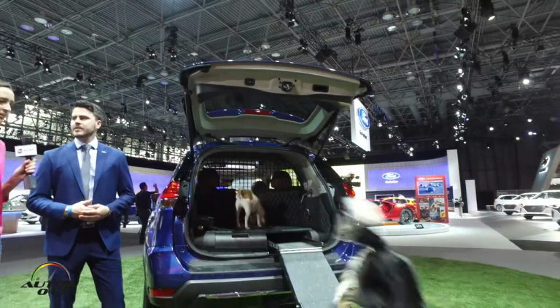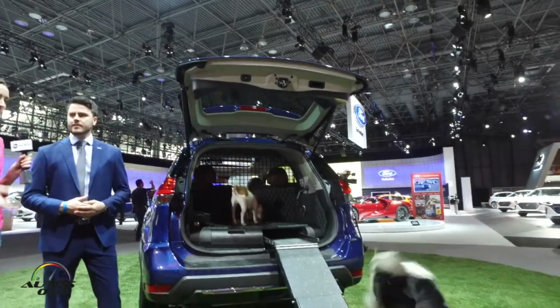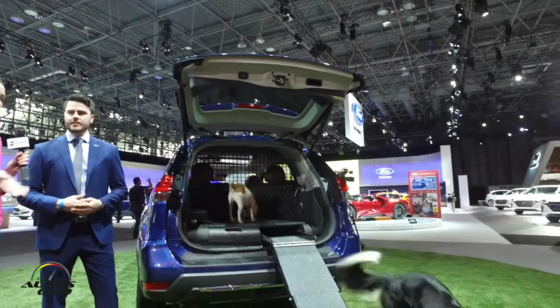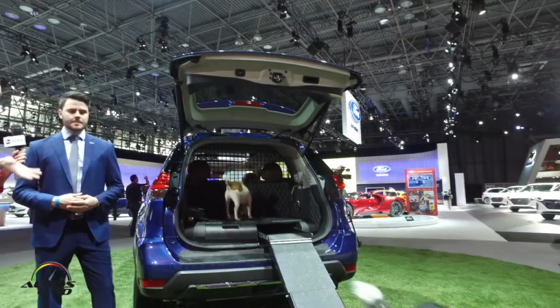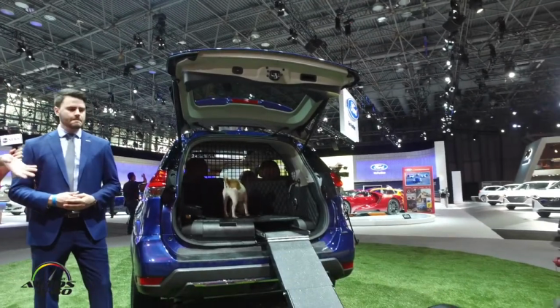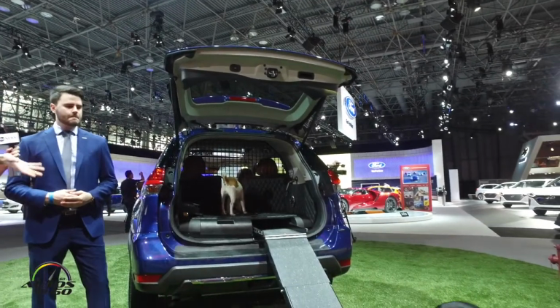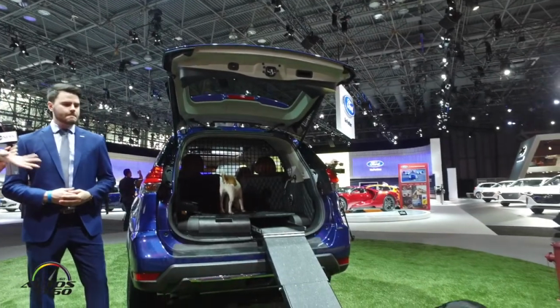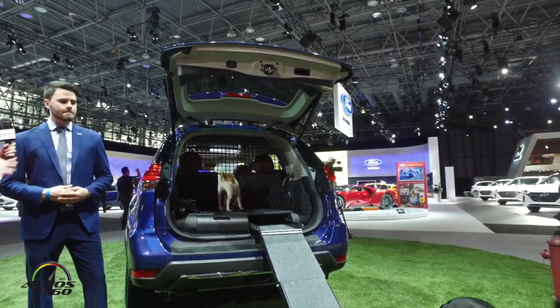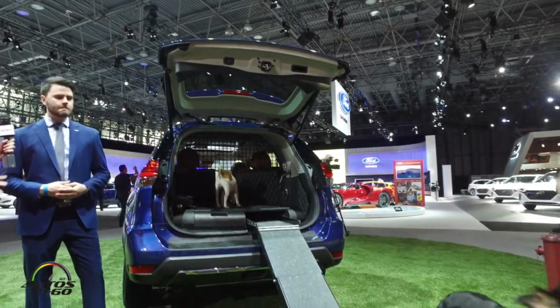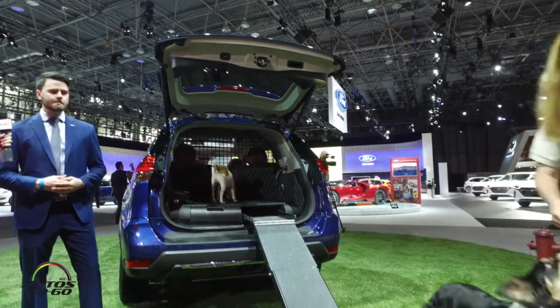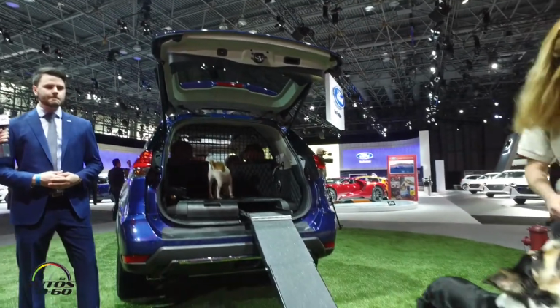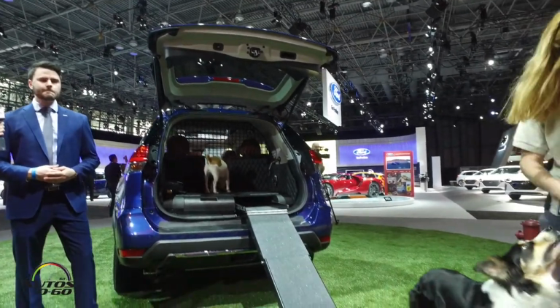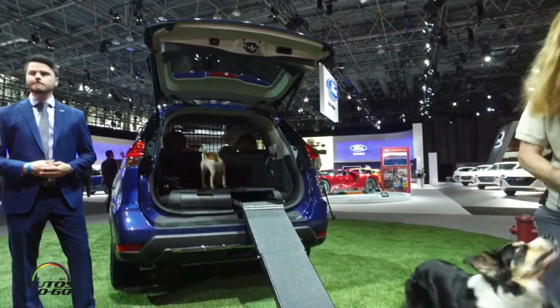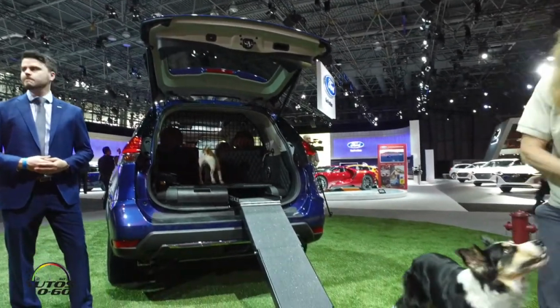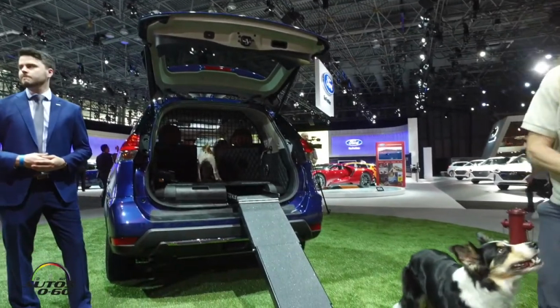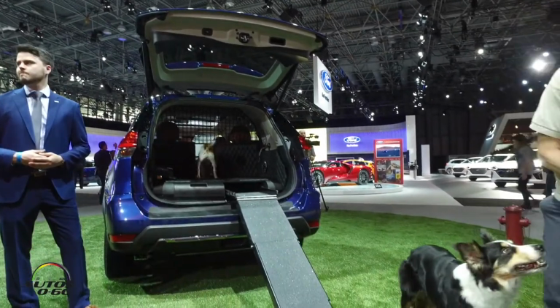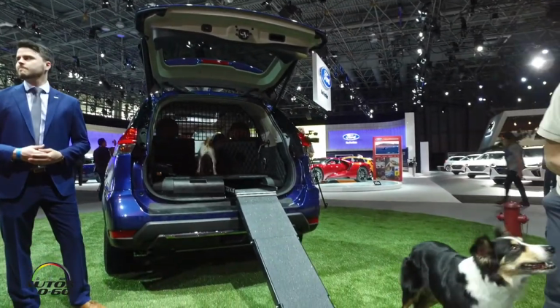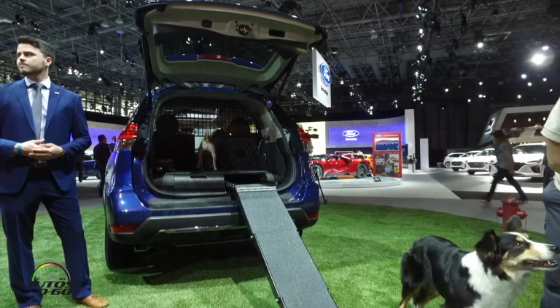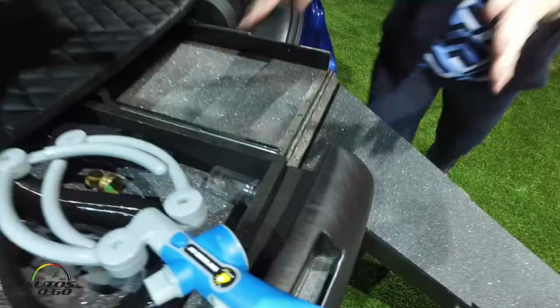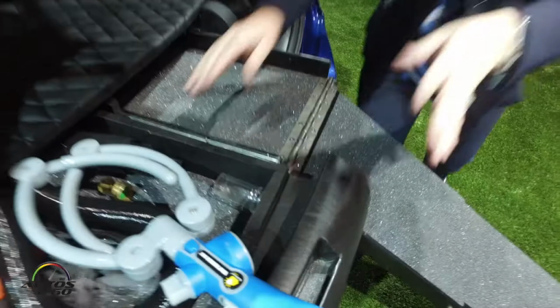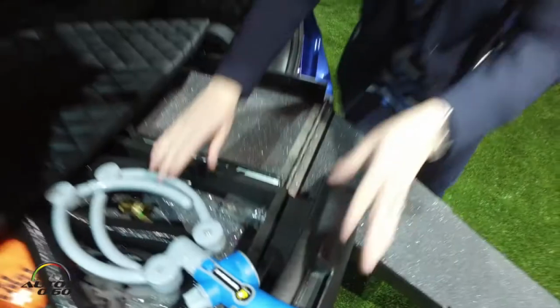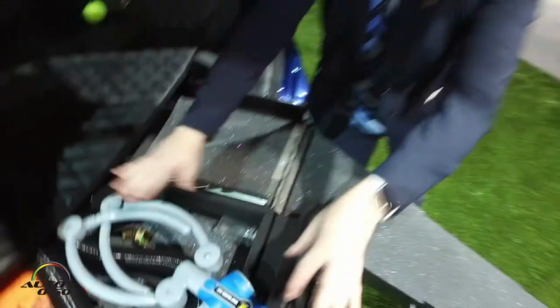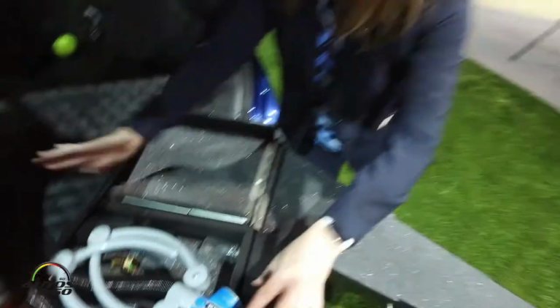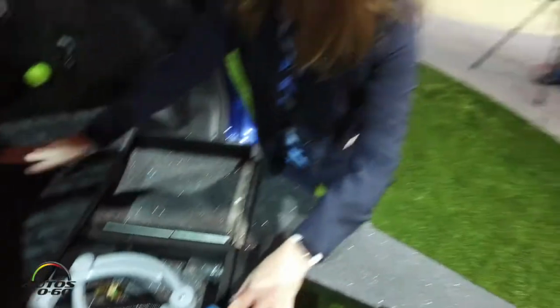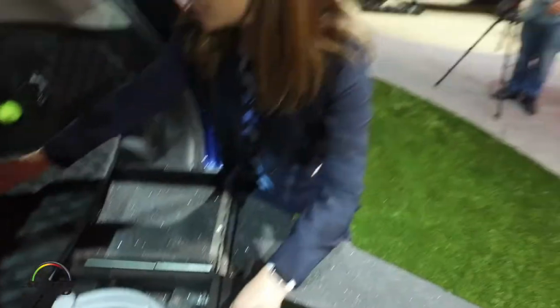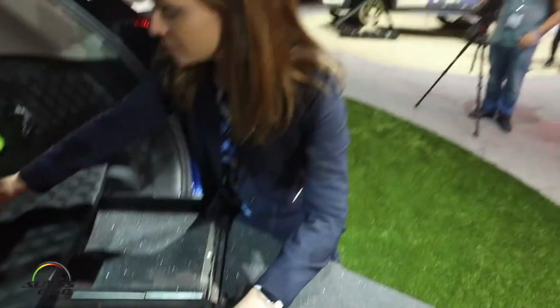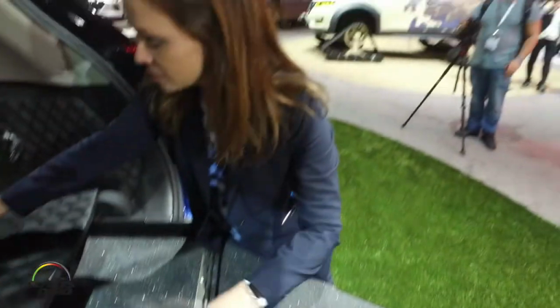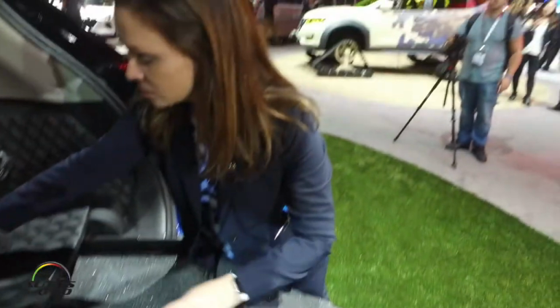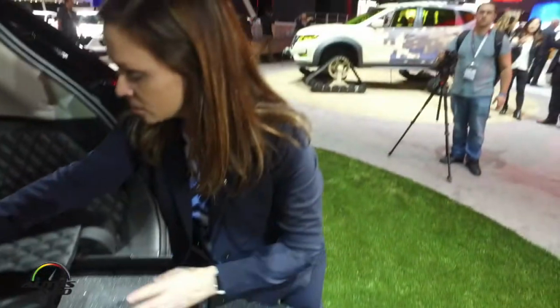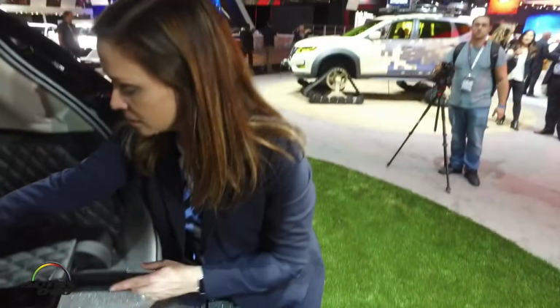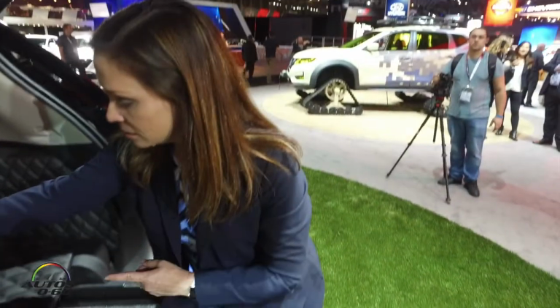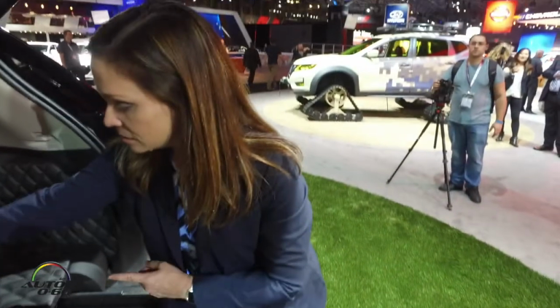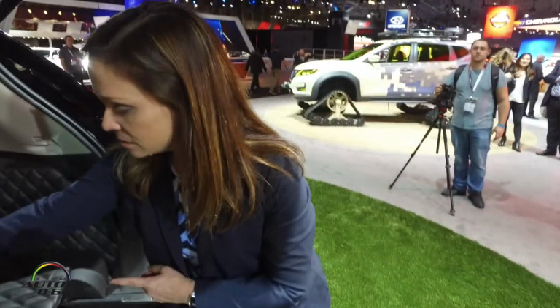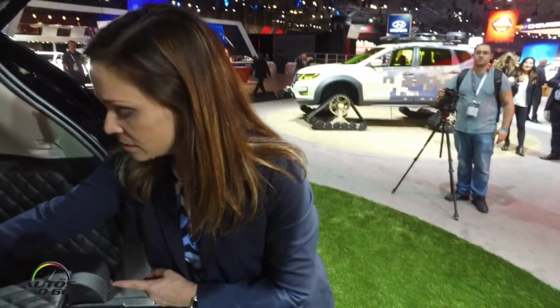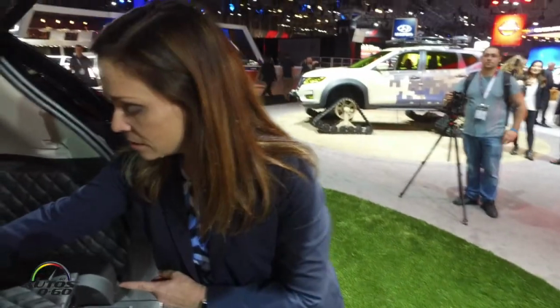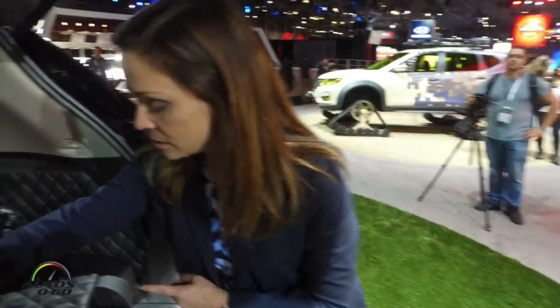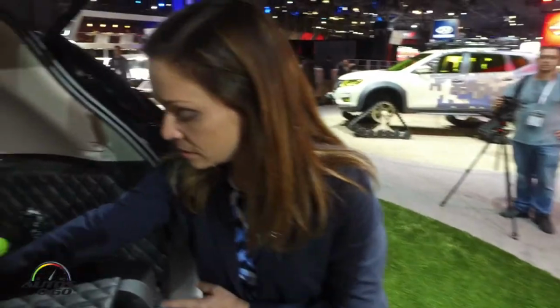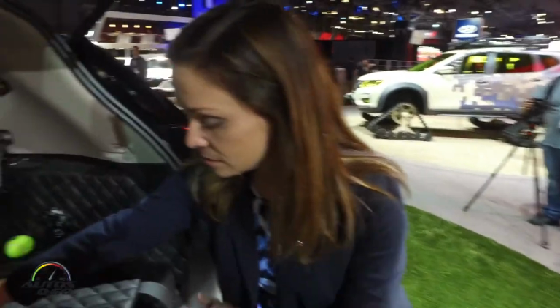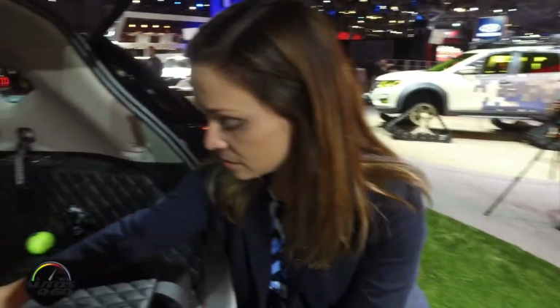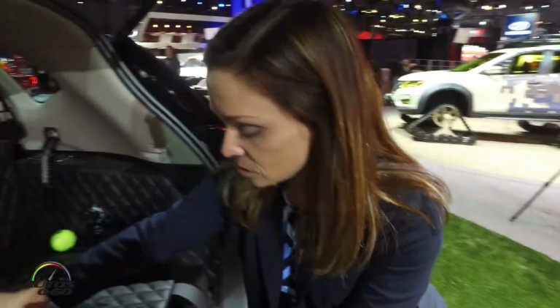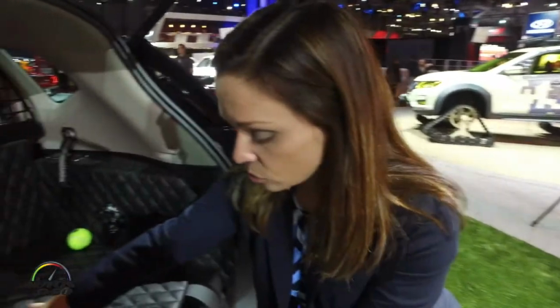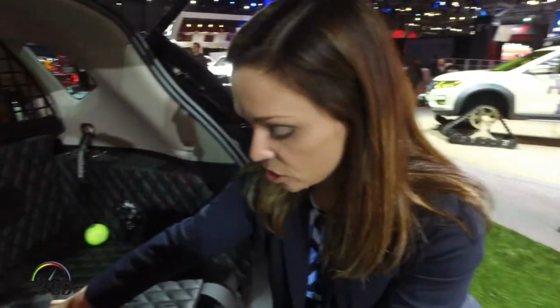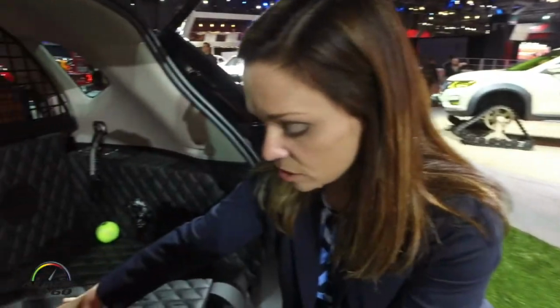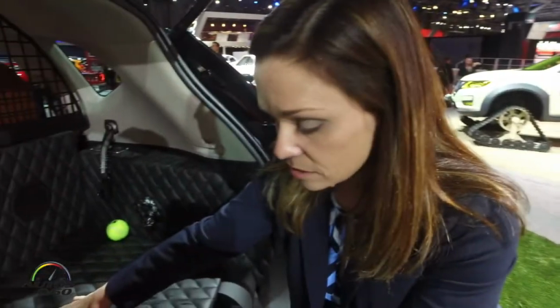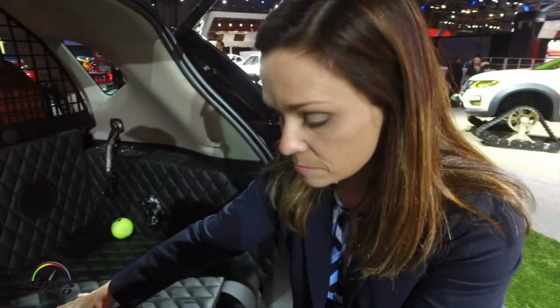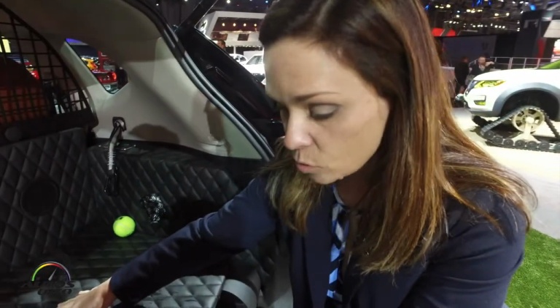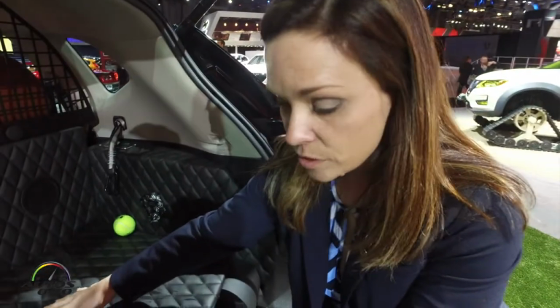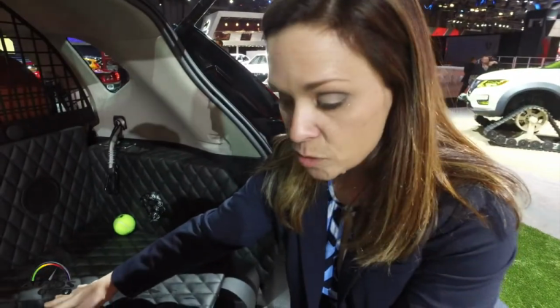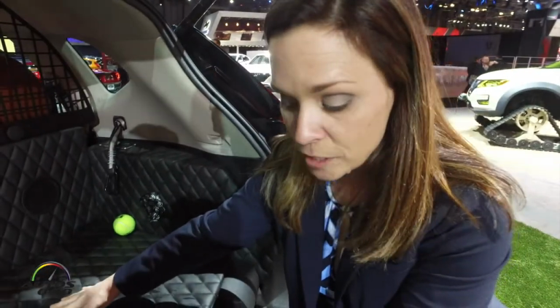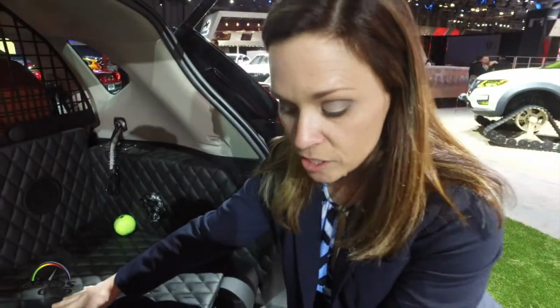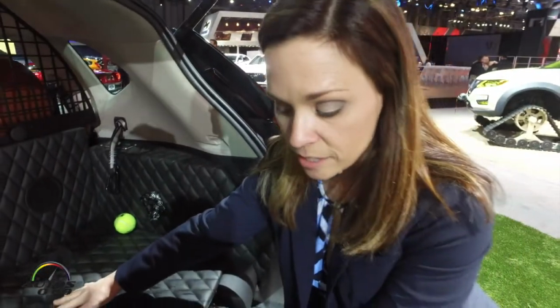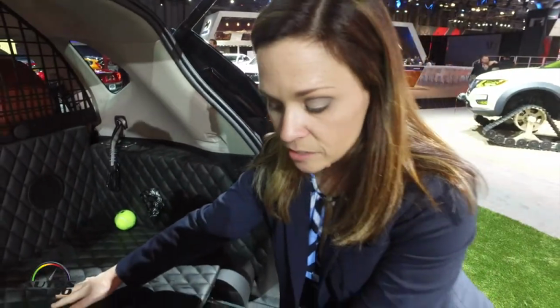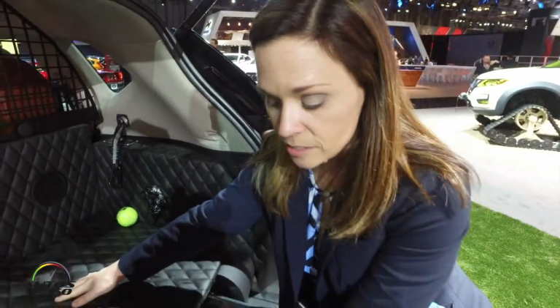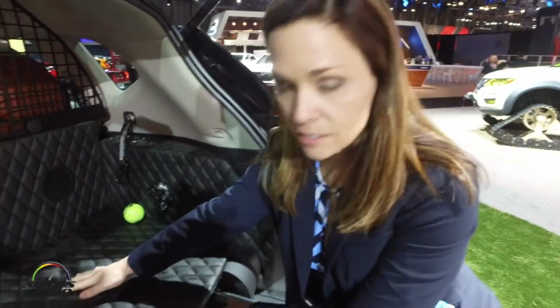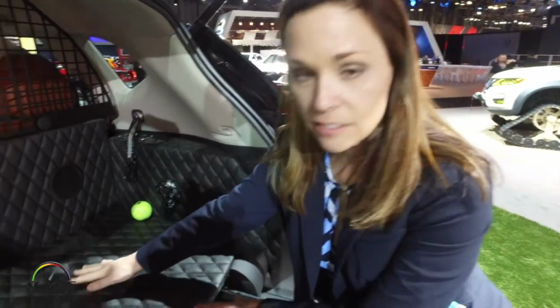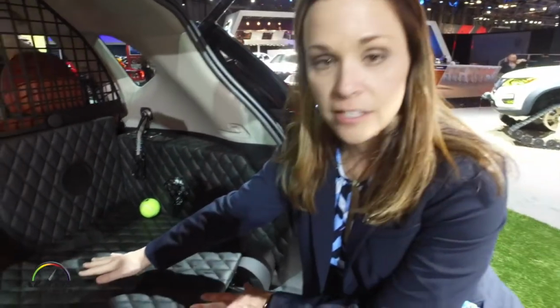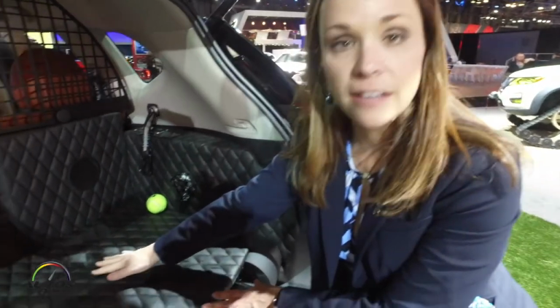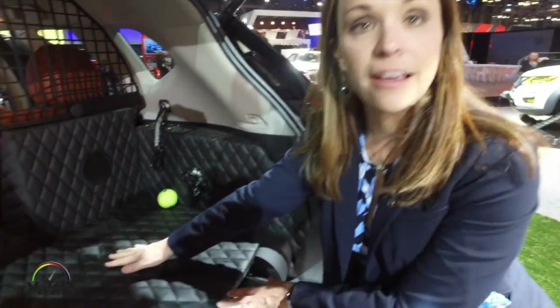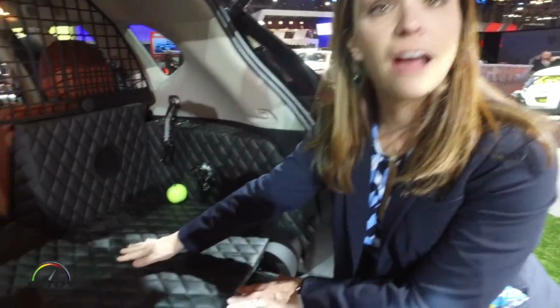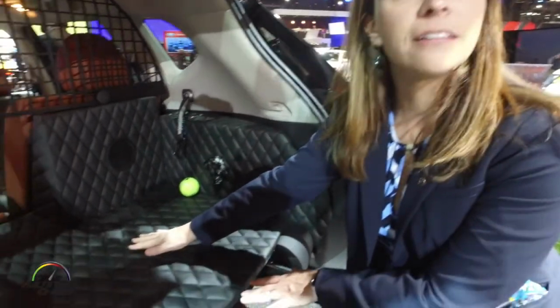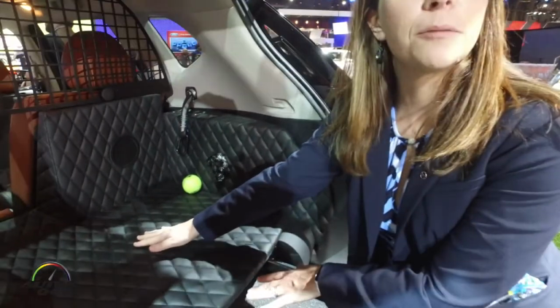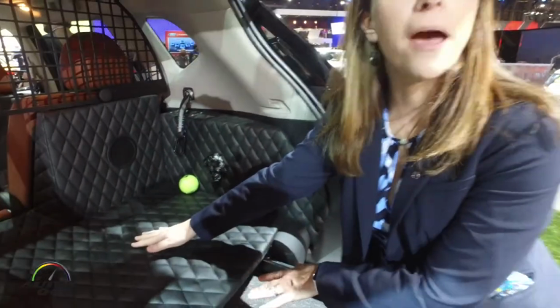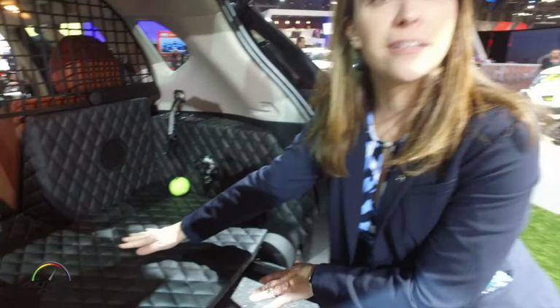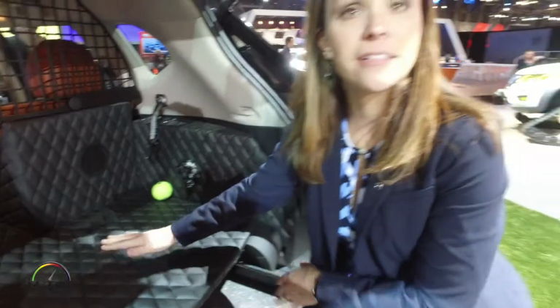There are stowable food and water trays as well. The tank is actually underneath the storage system where the spare tire is — it's a 10-gallon capacity.